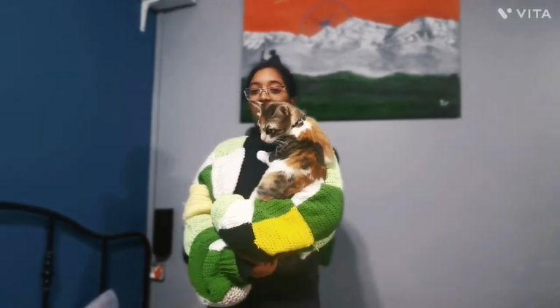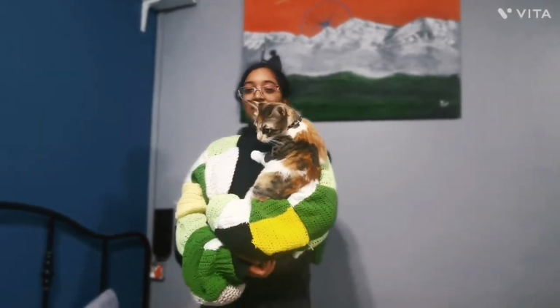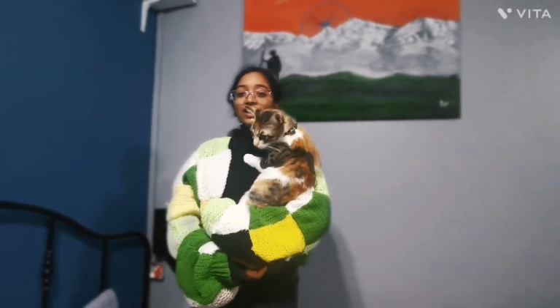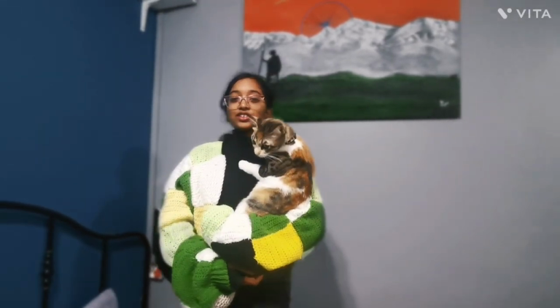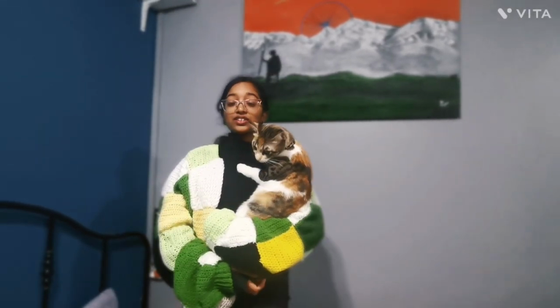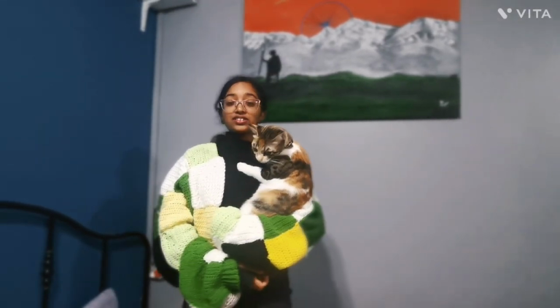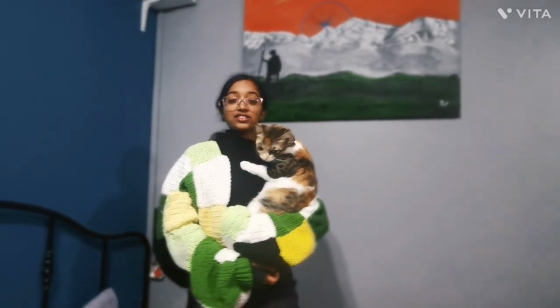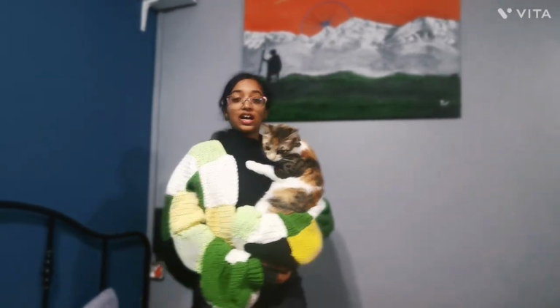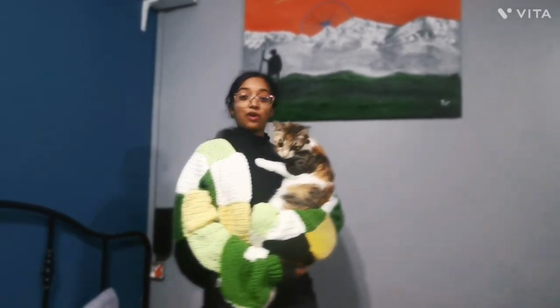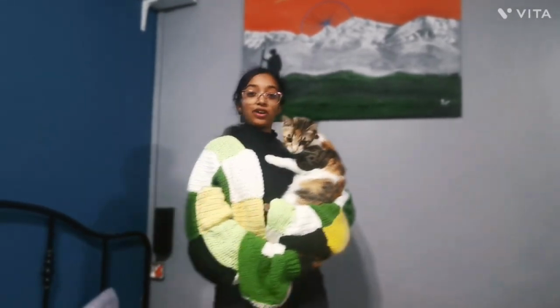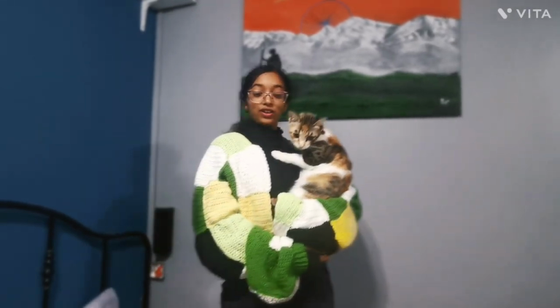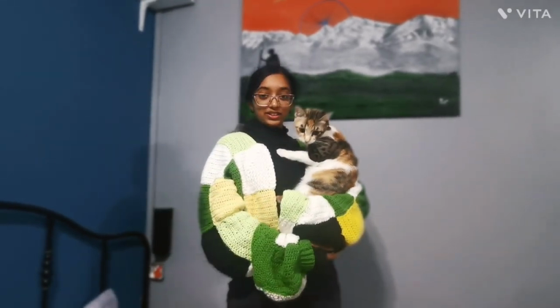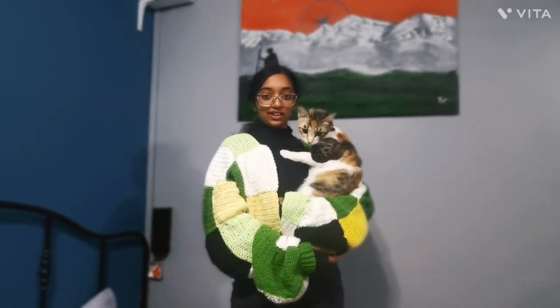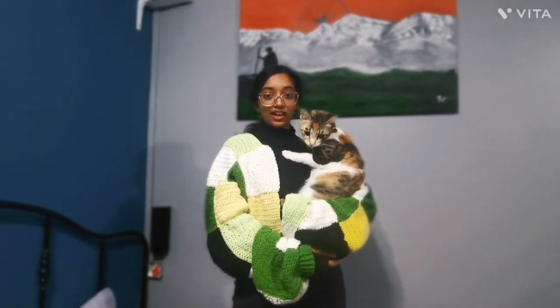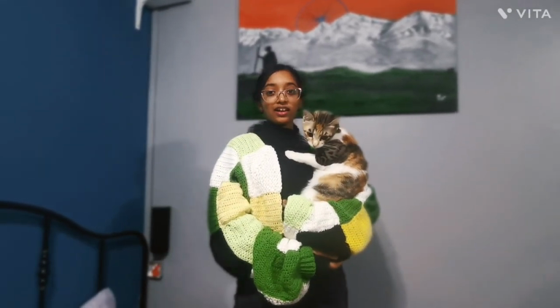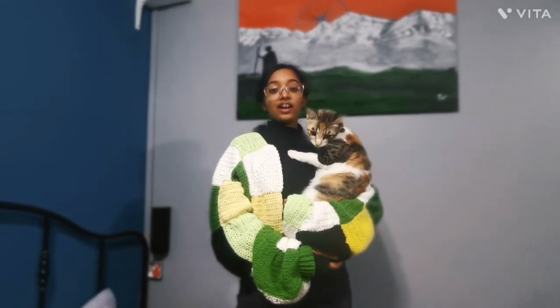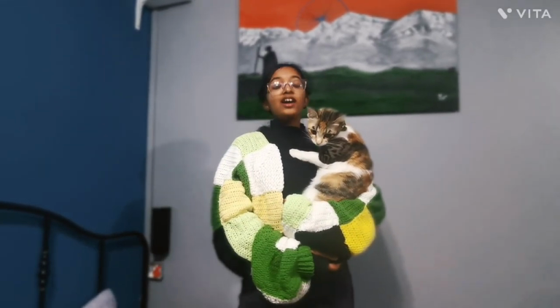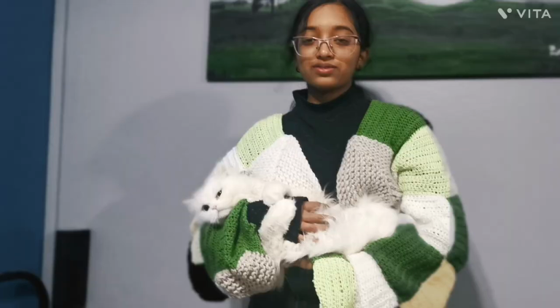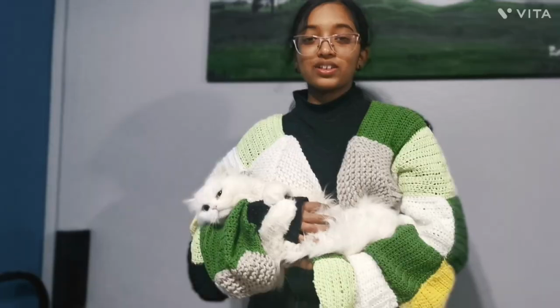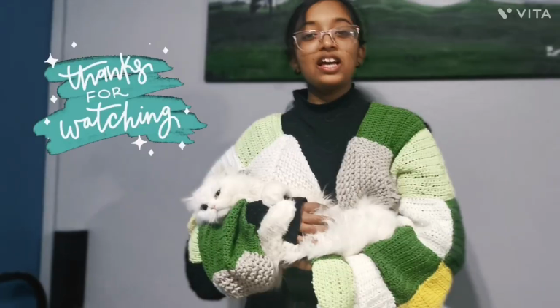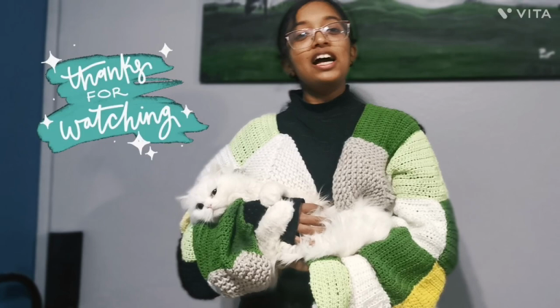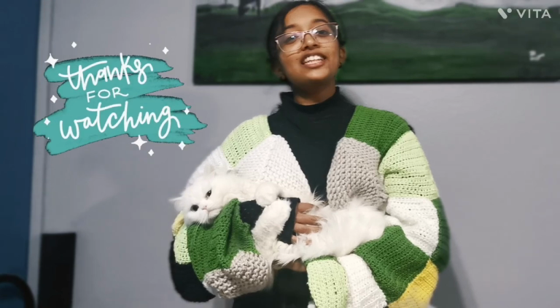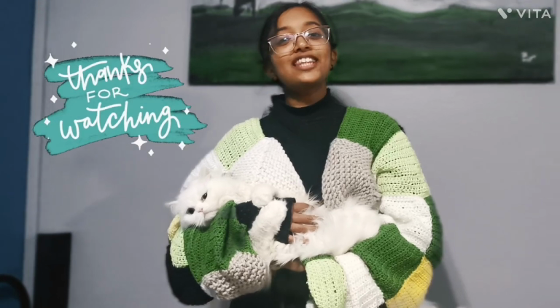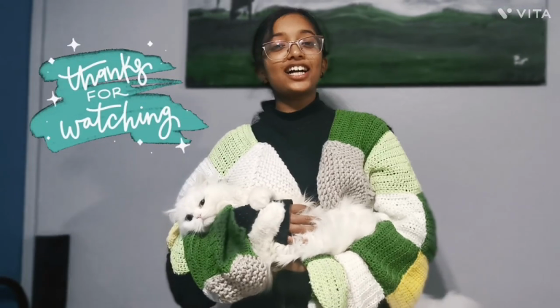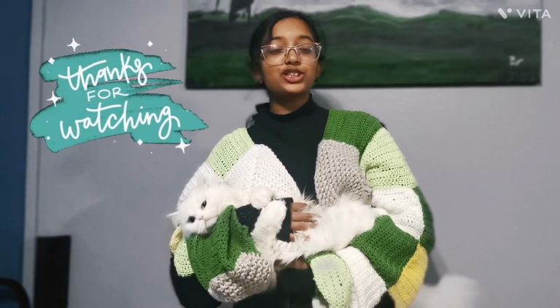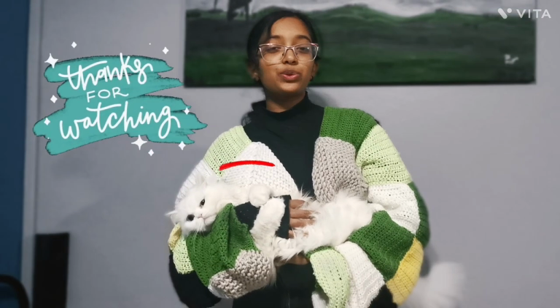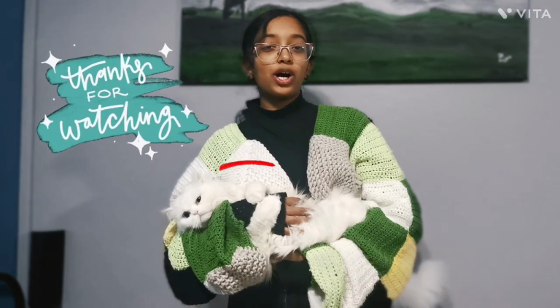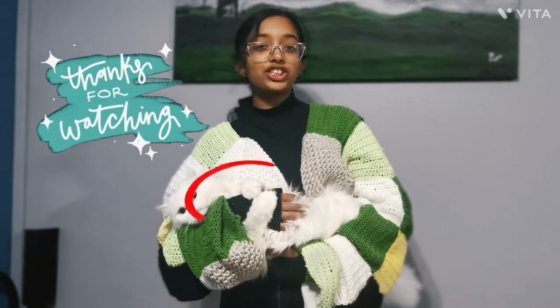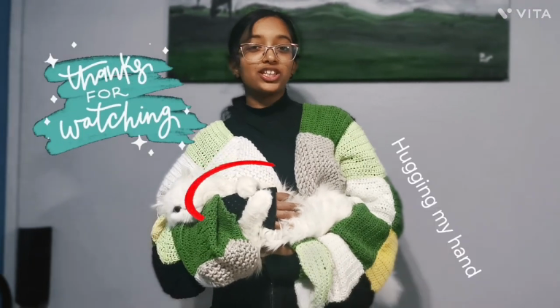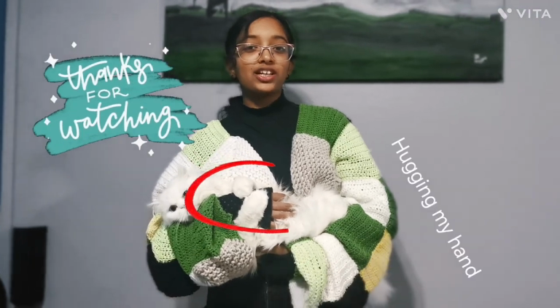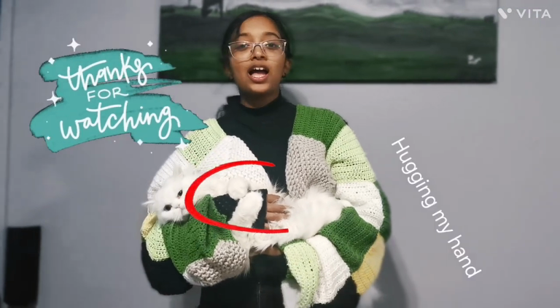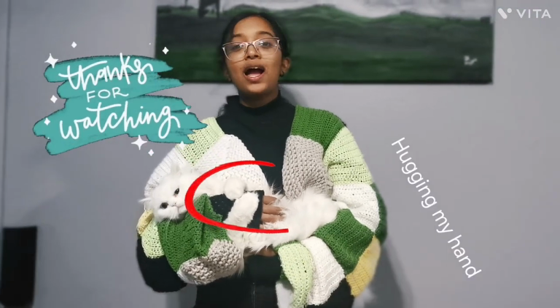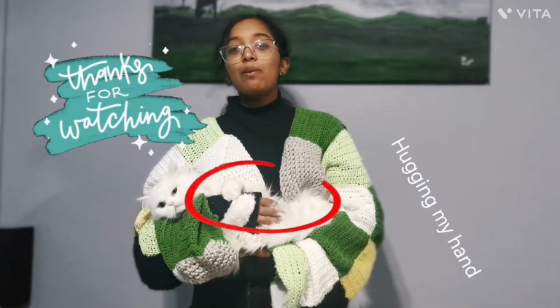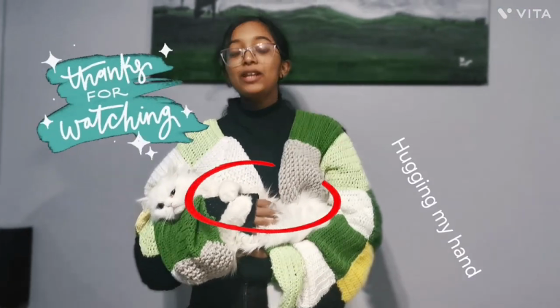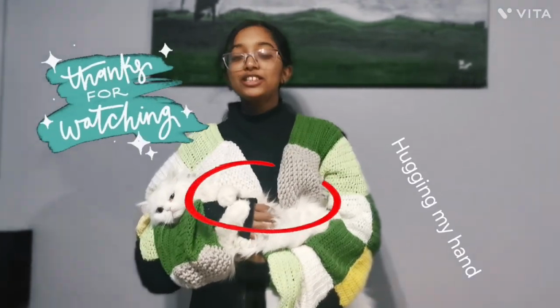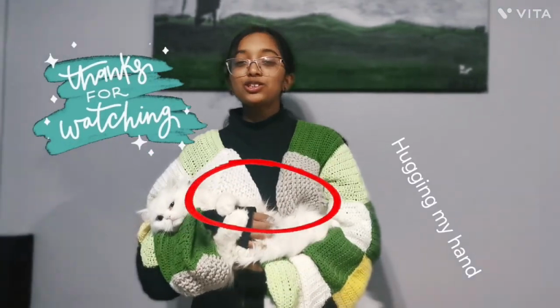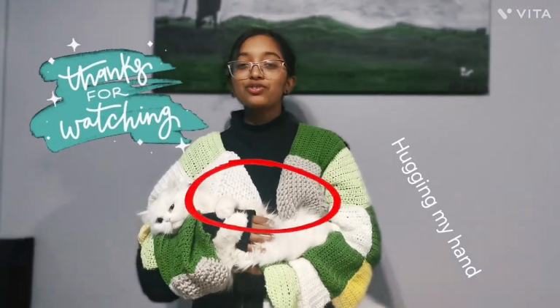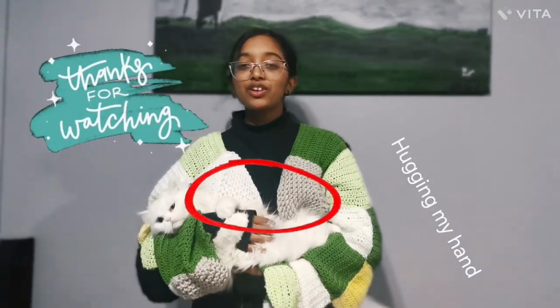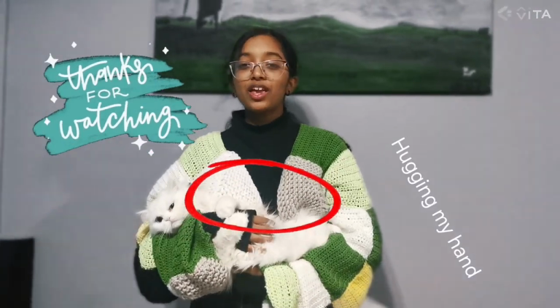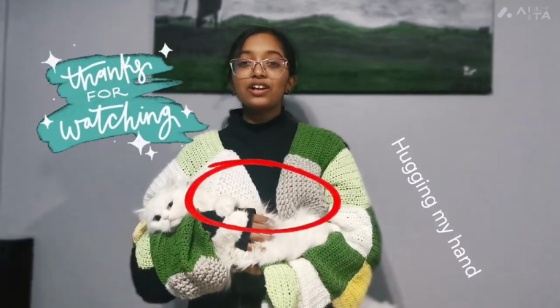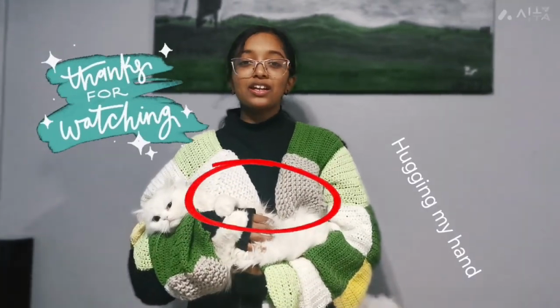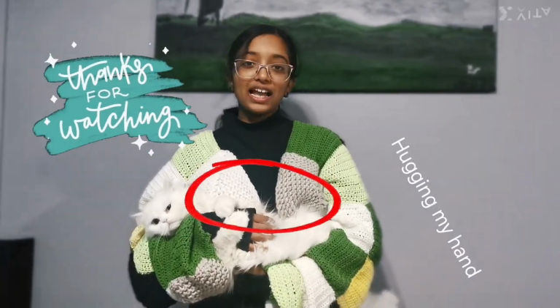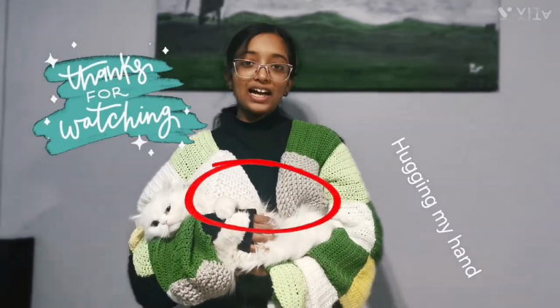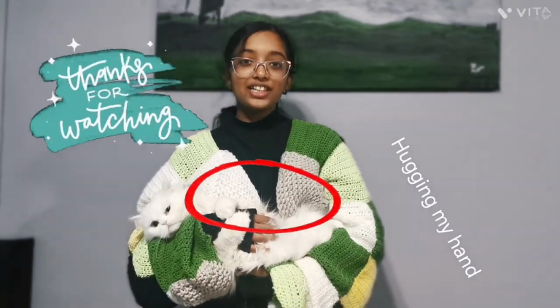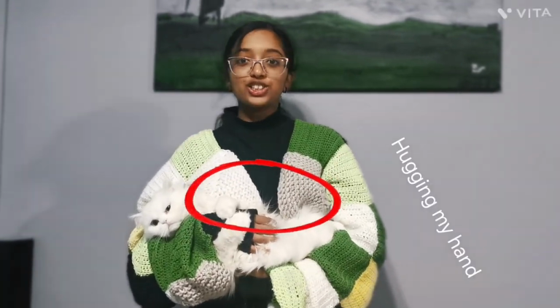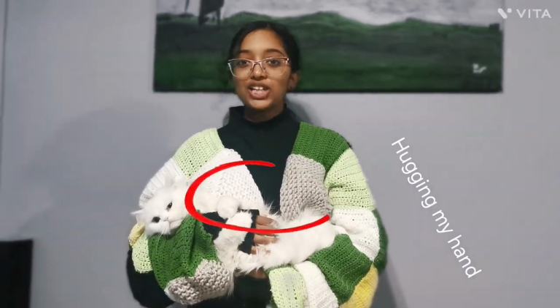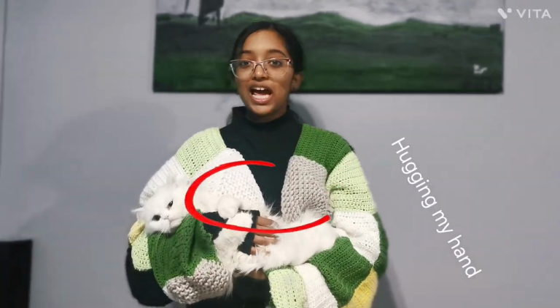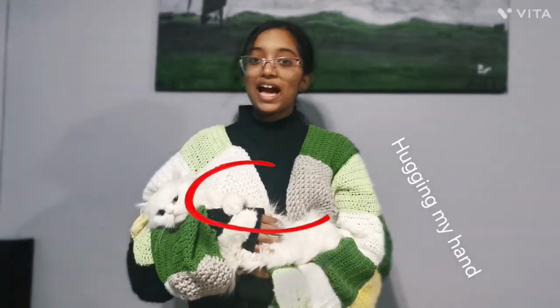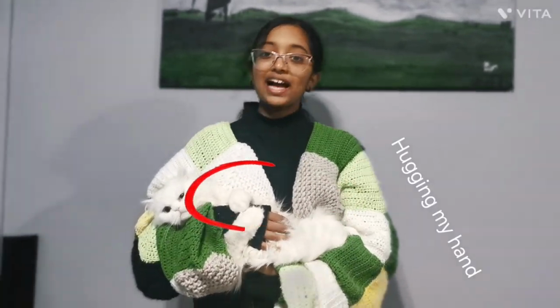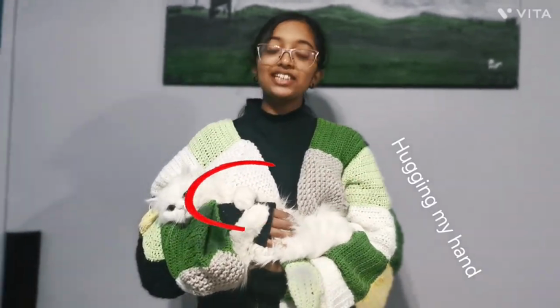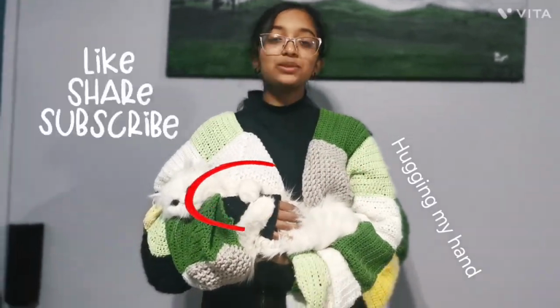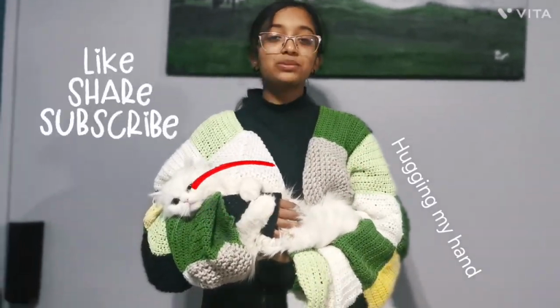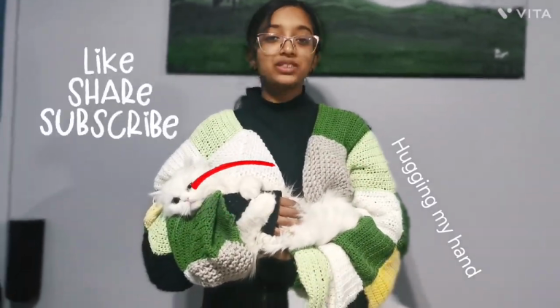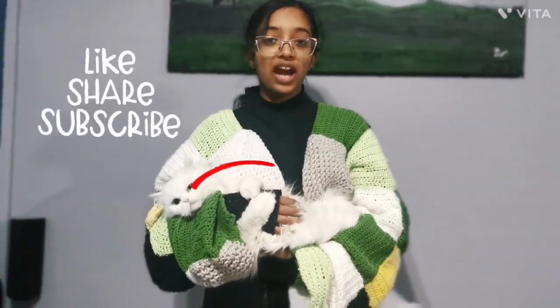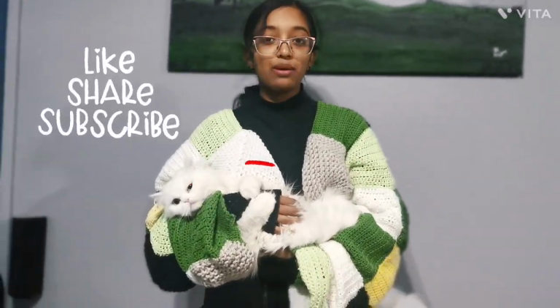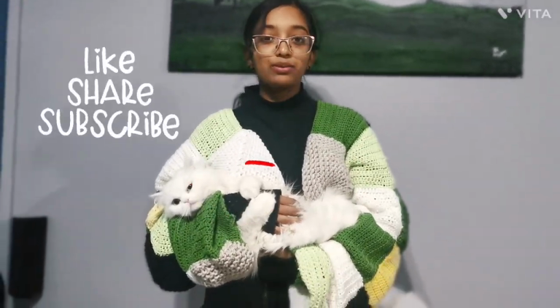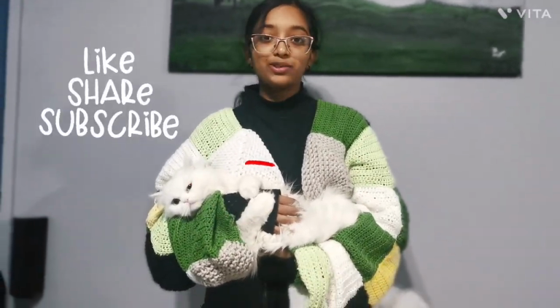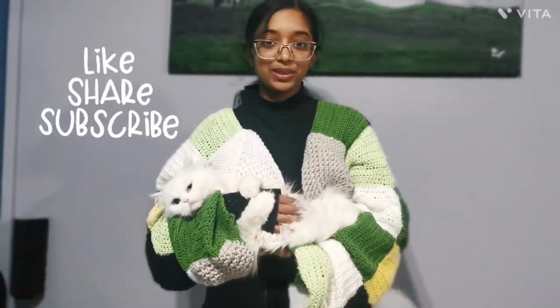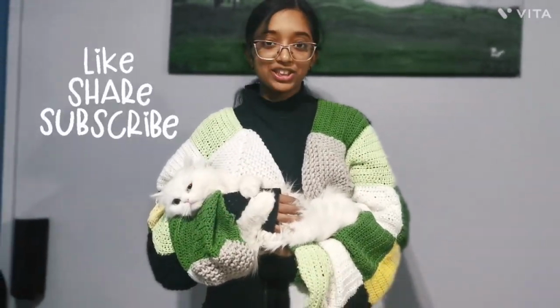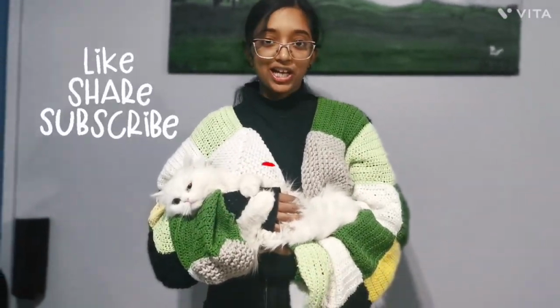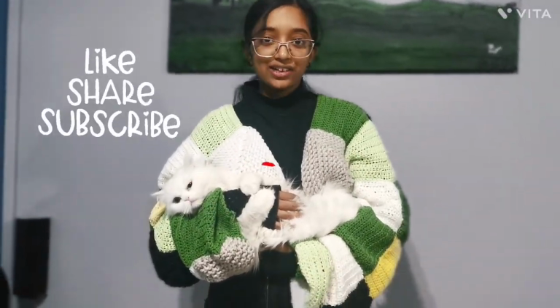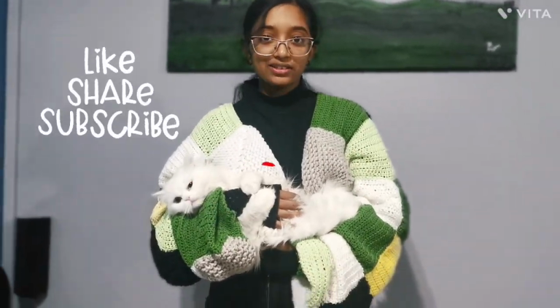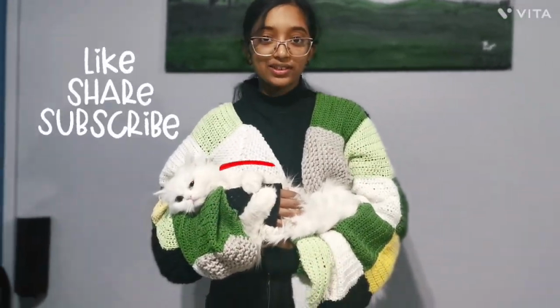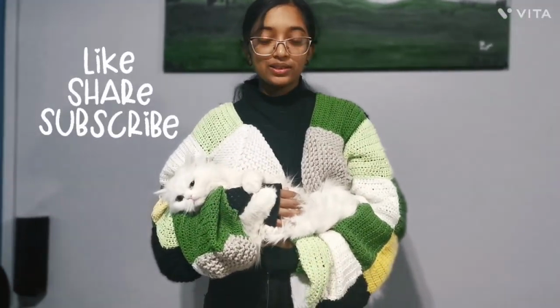This is how it looks. Thanks for watching — please don't forget to like, share, and subscribe to my channel.